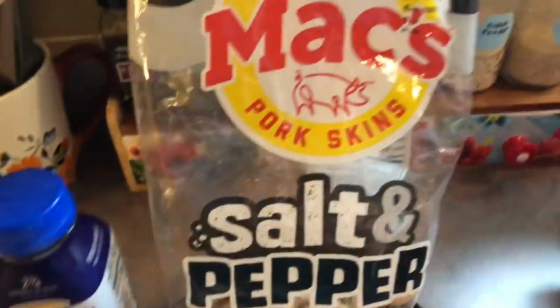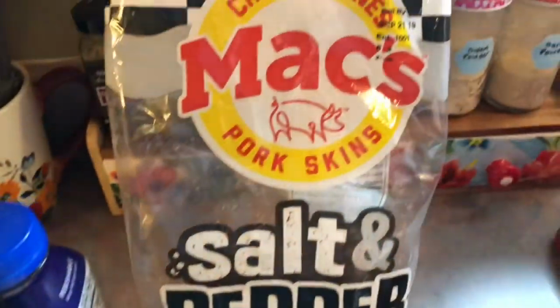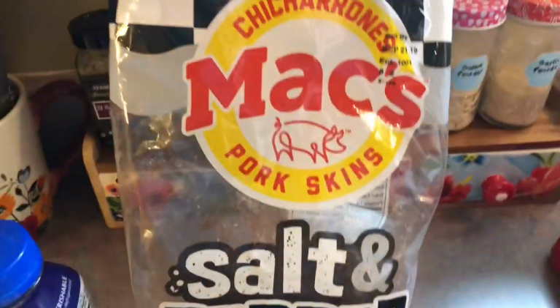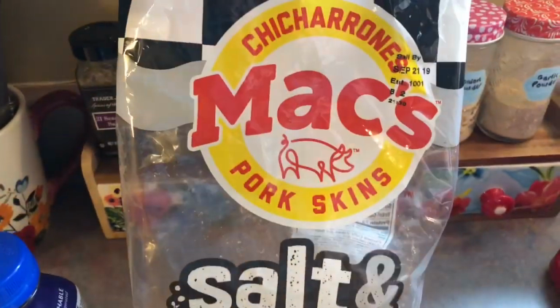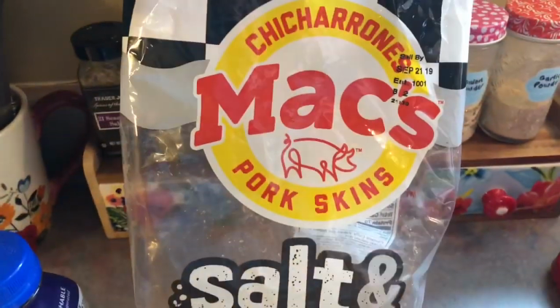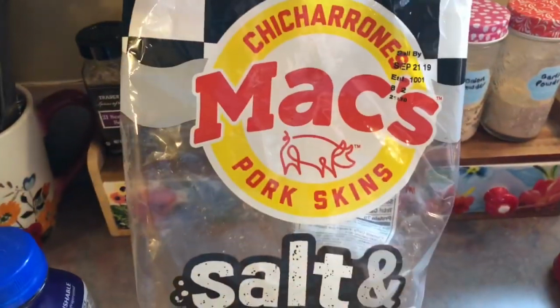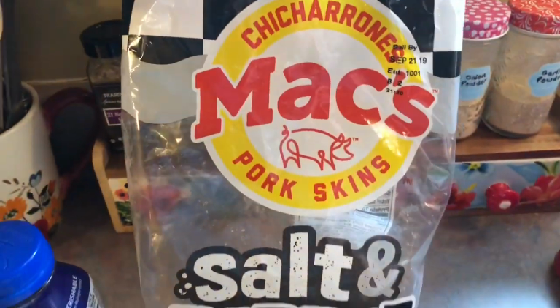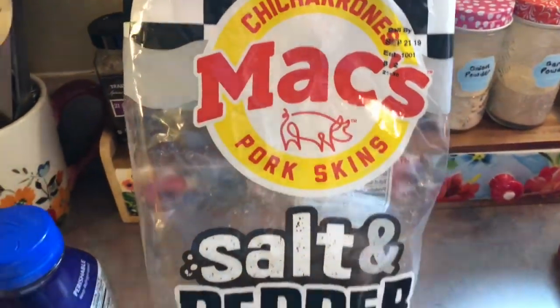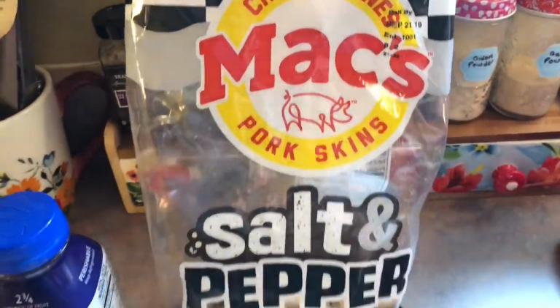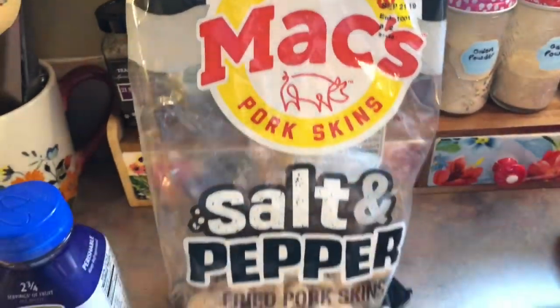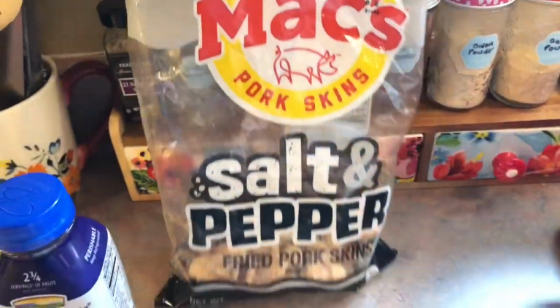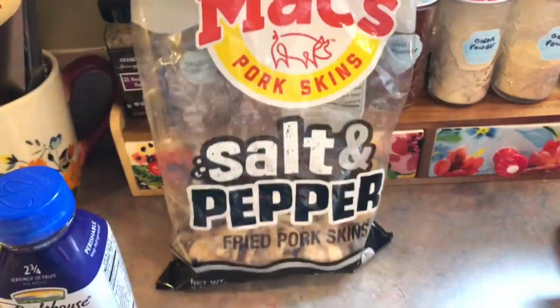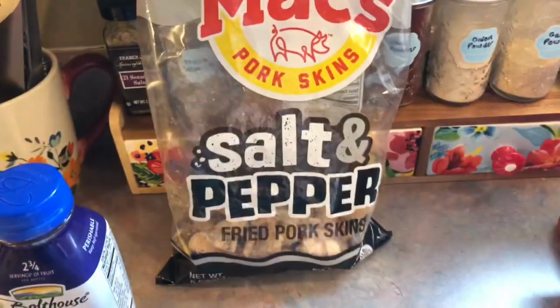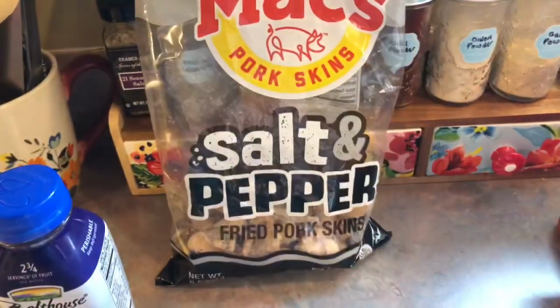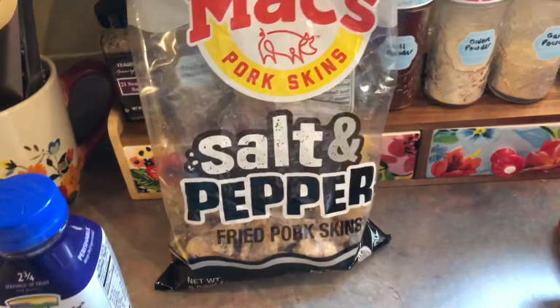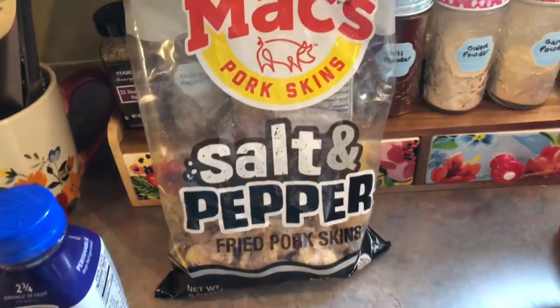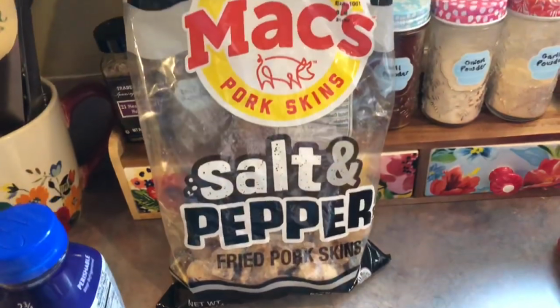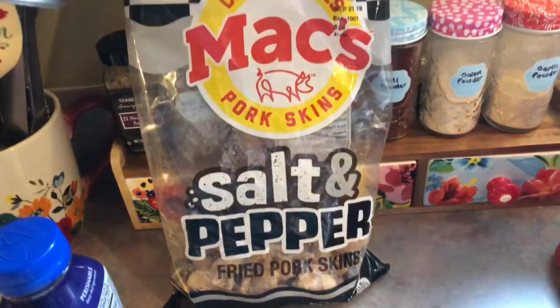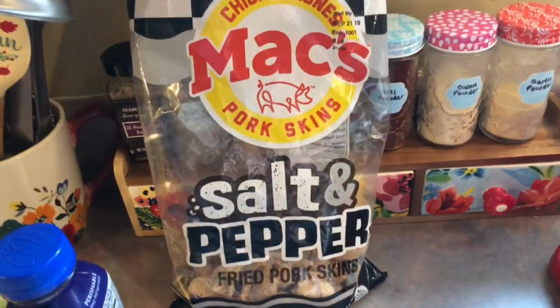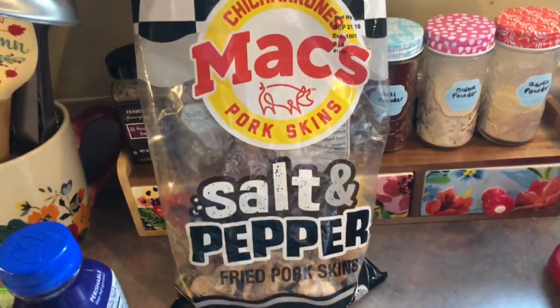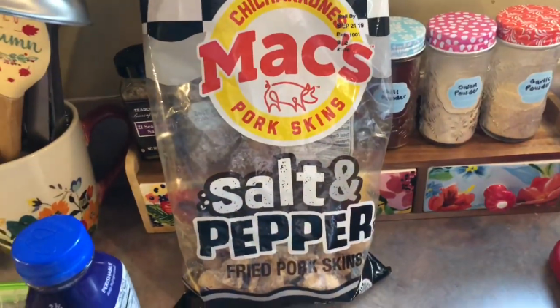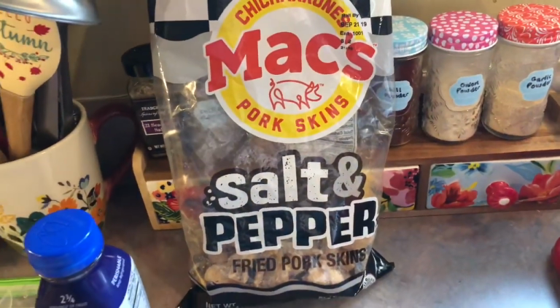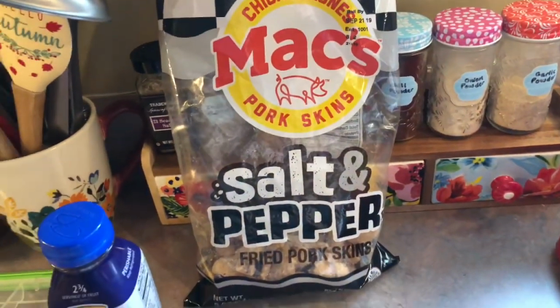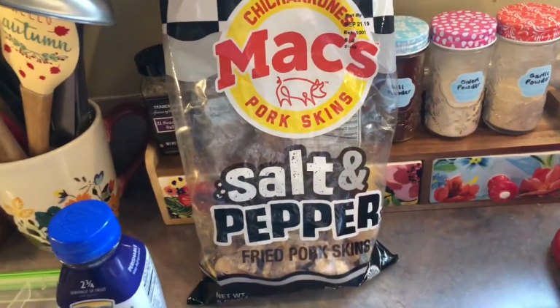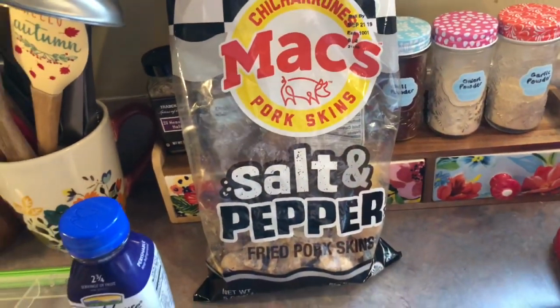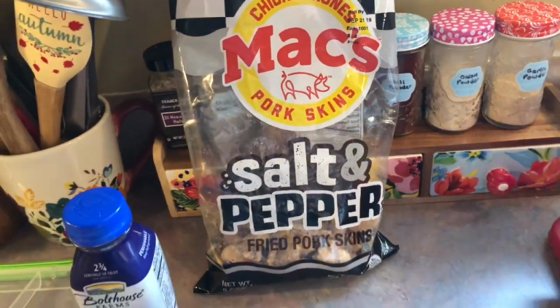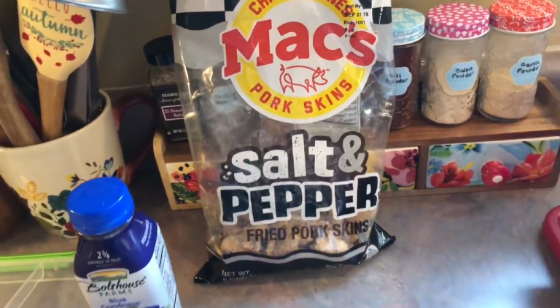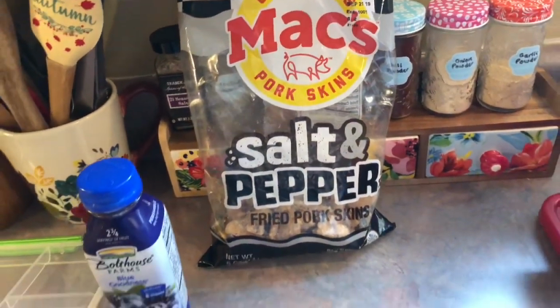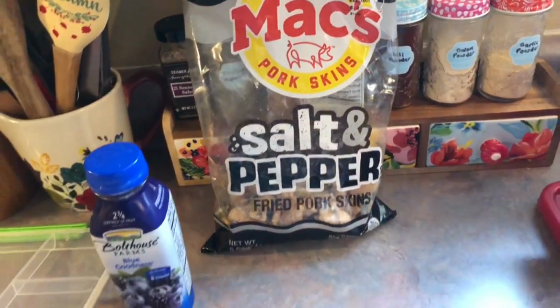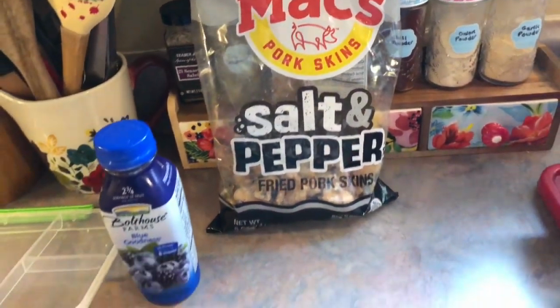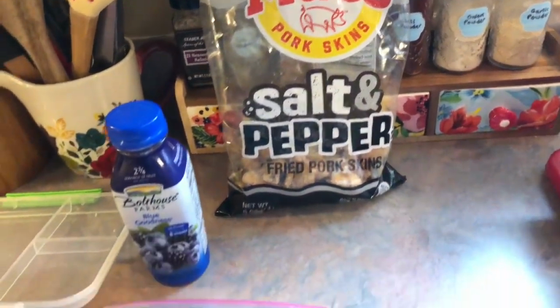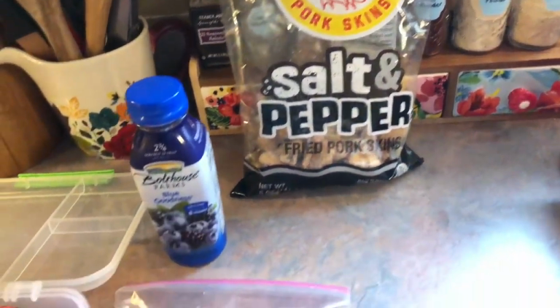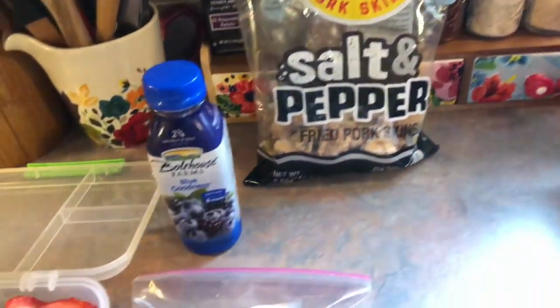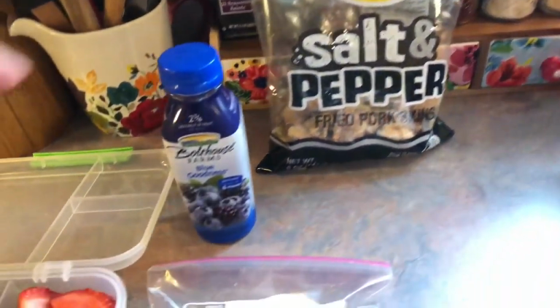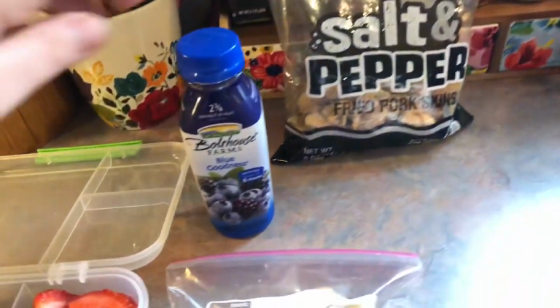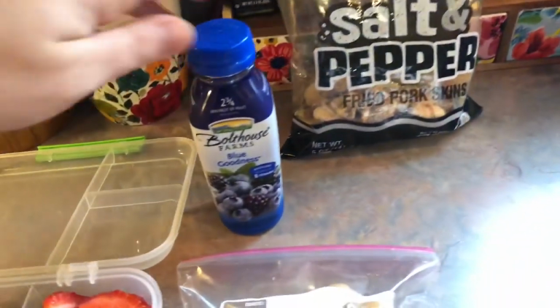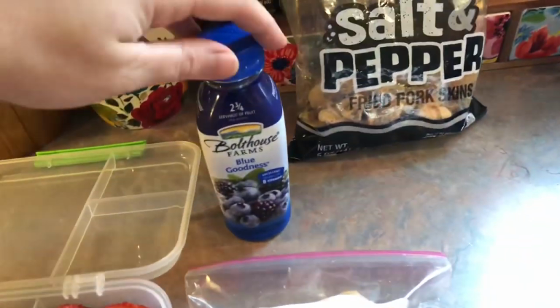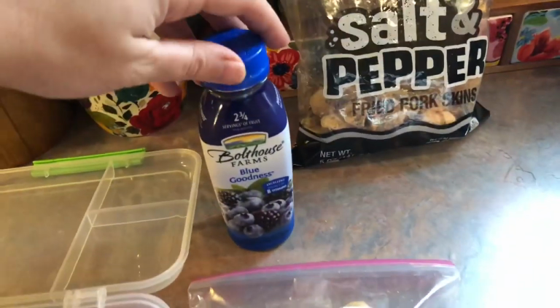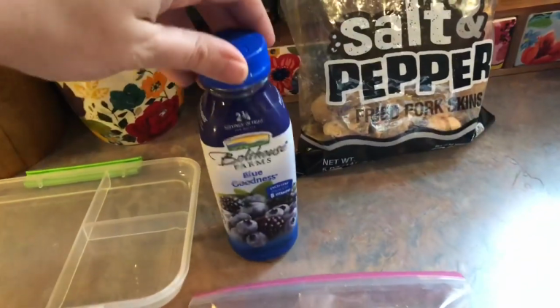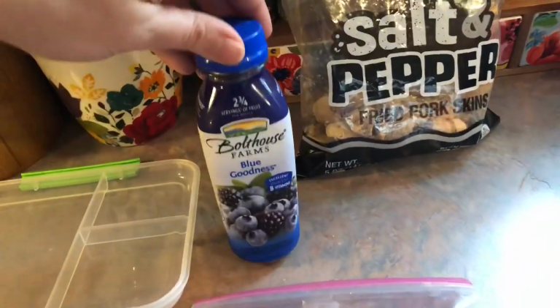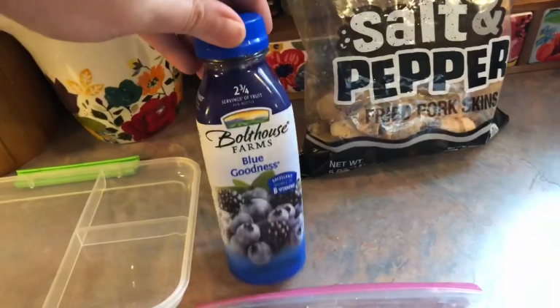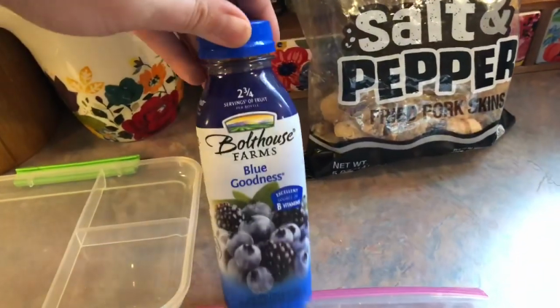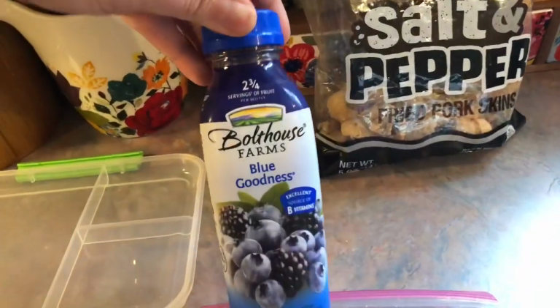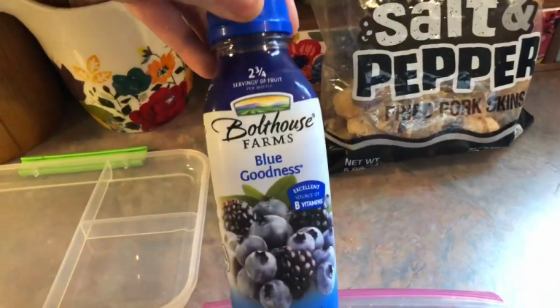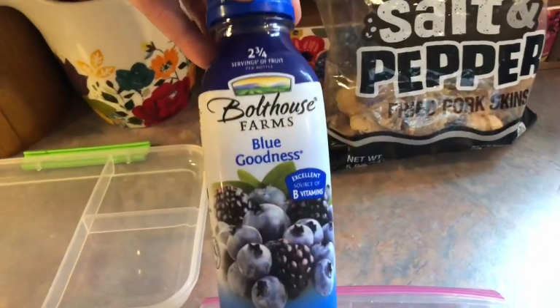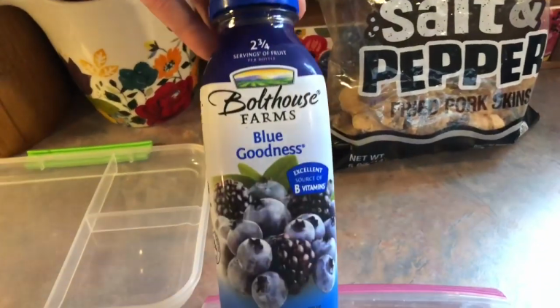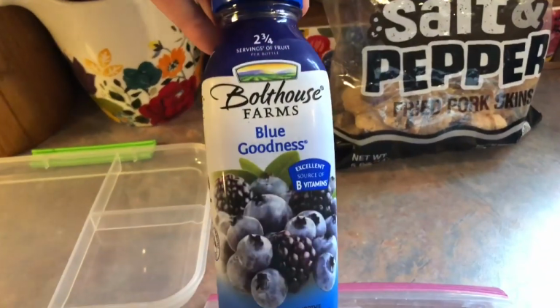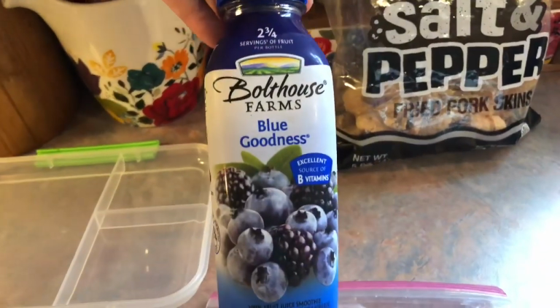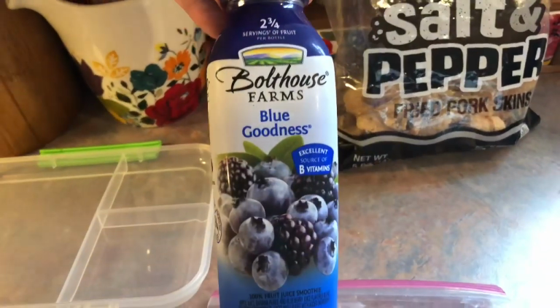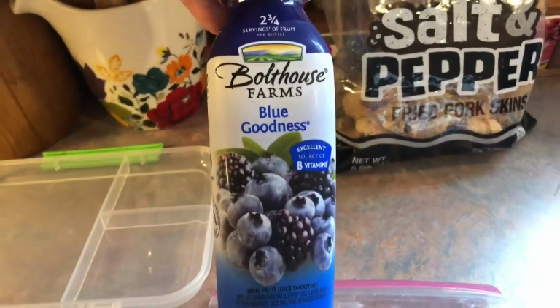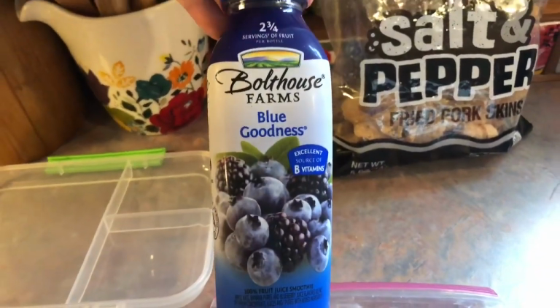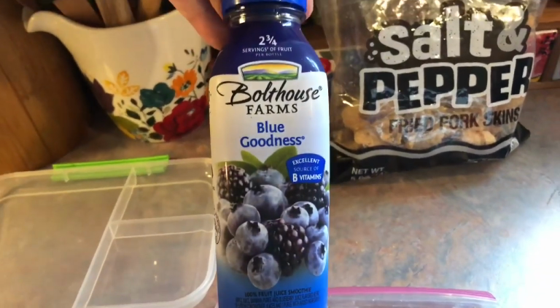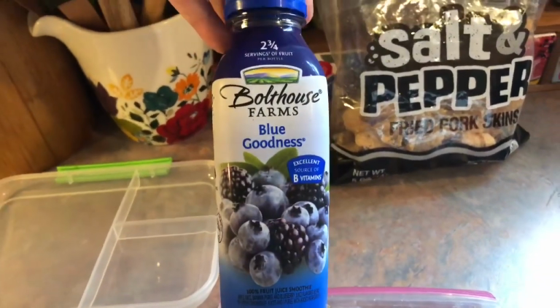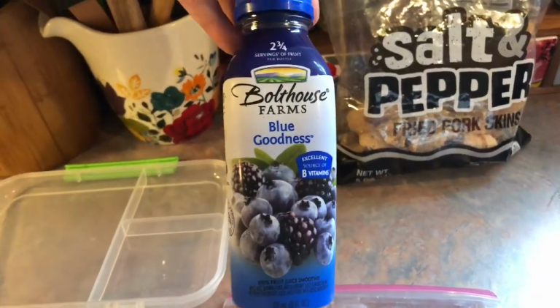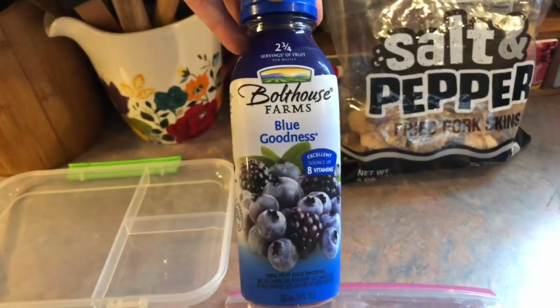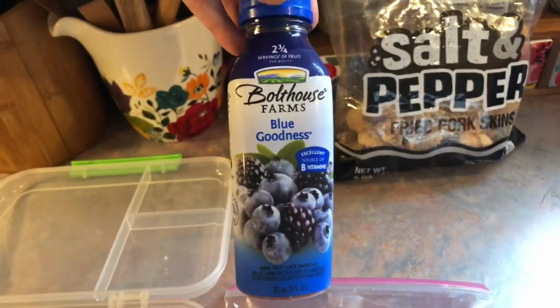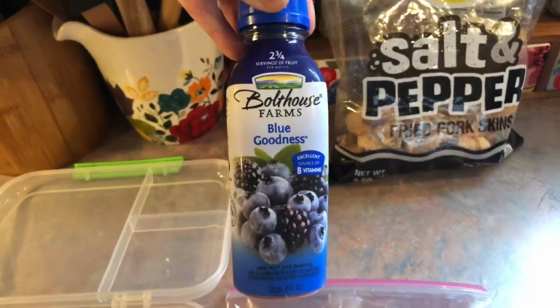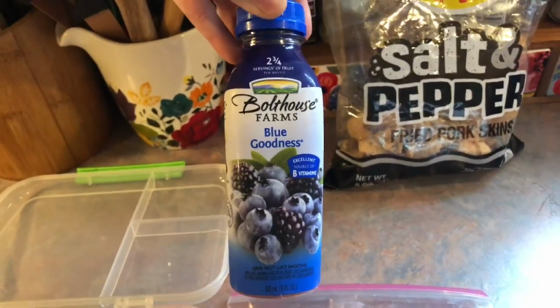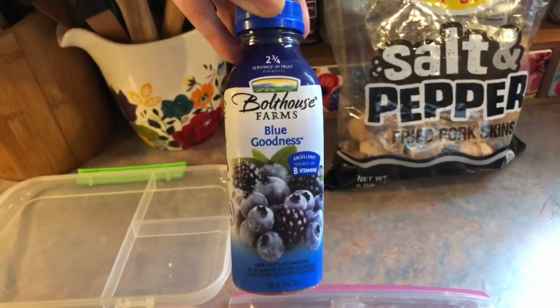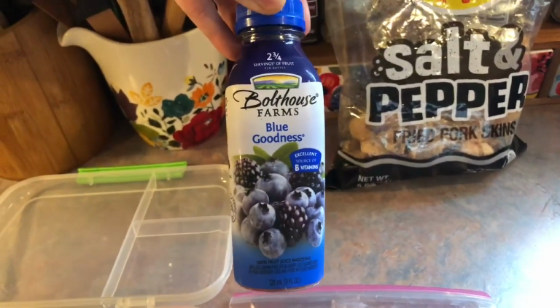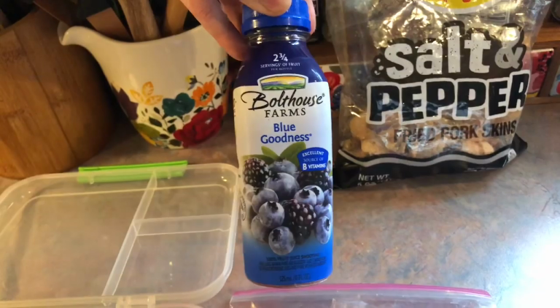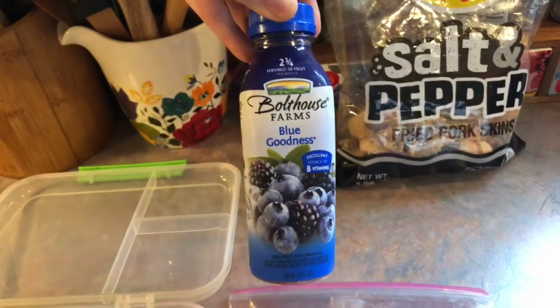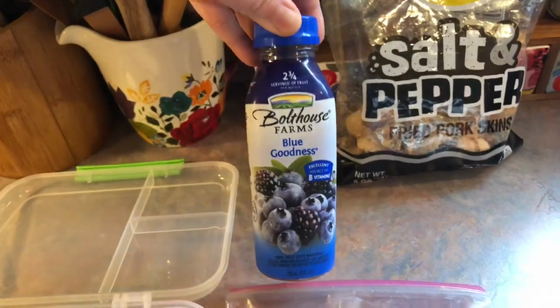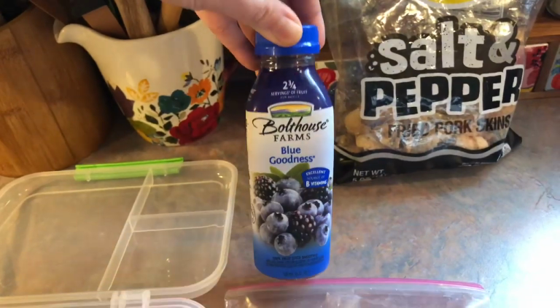These are the kind that I like to buy — the salt and peppered ones. And then lastly, he has one of these Bolthouse Farms blue goodness smoothies.